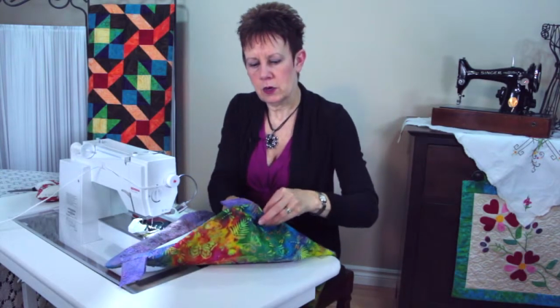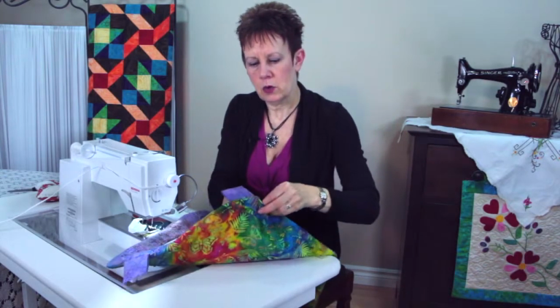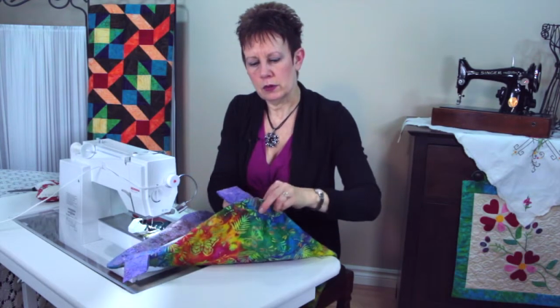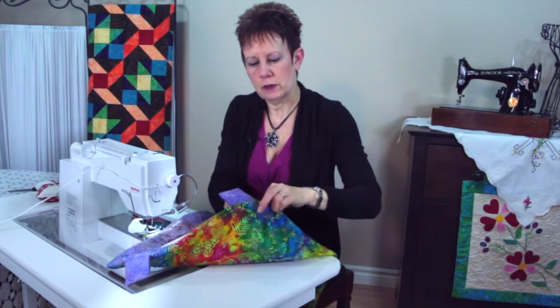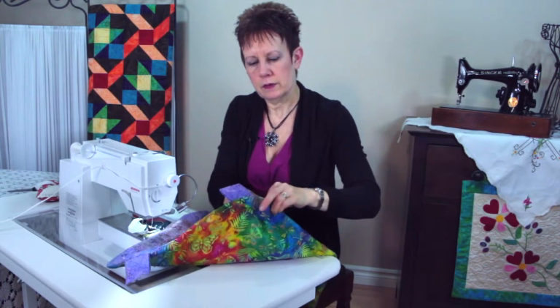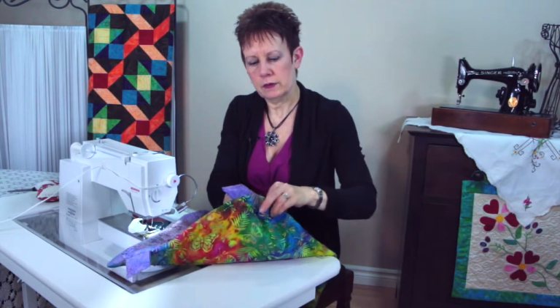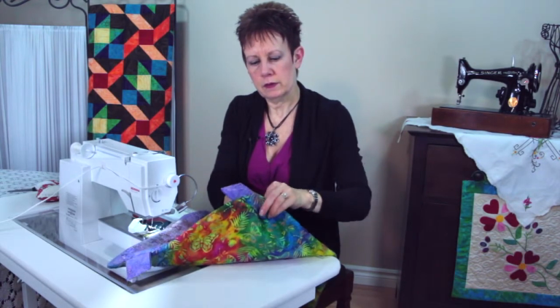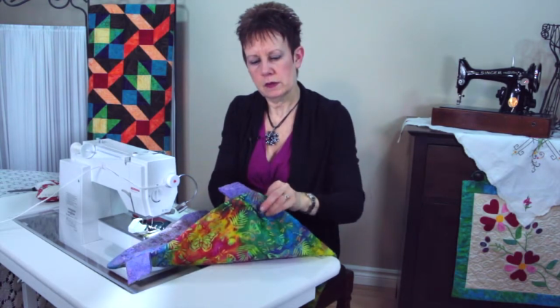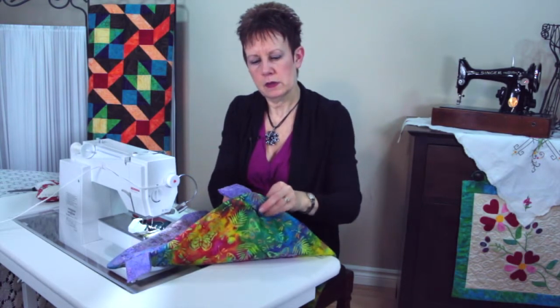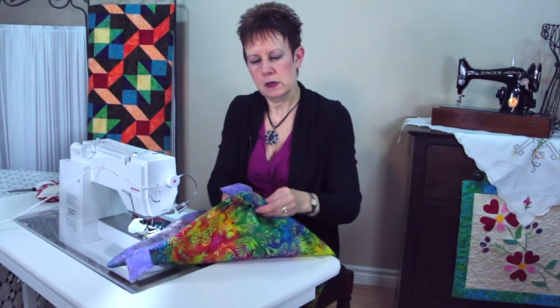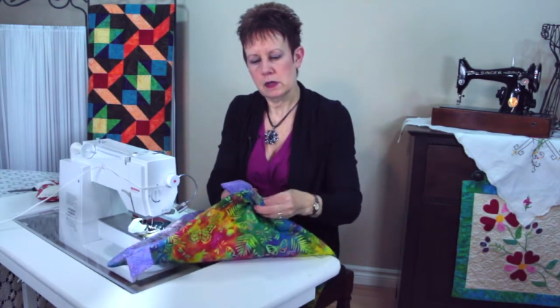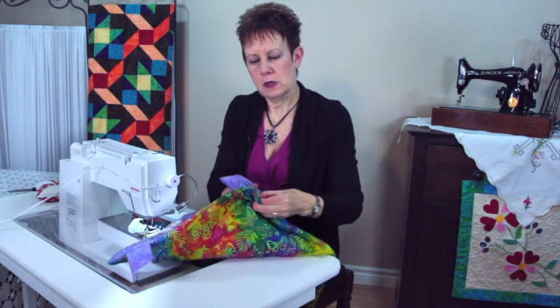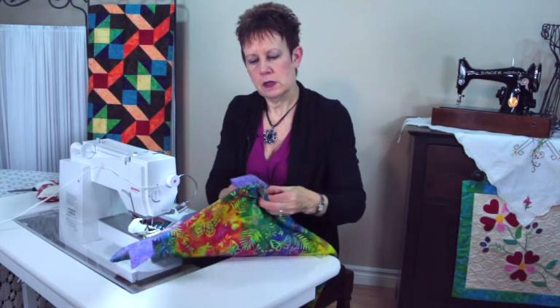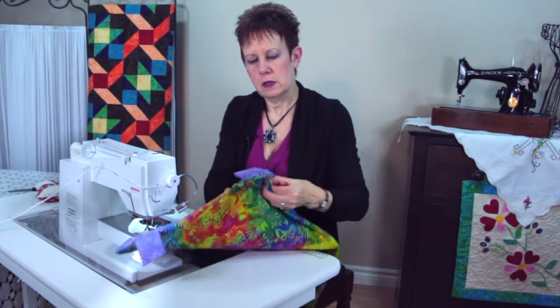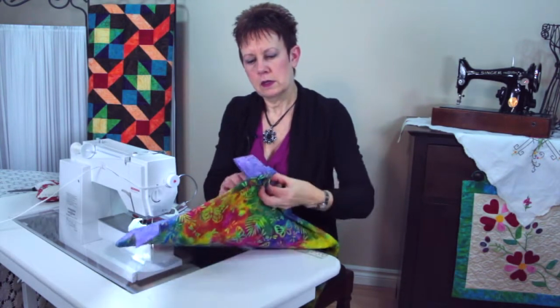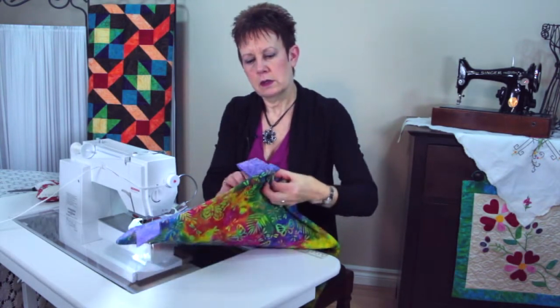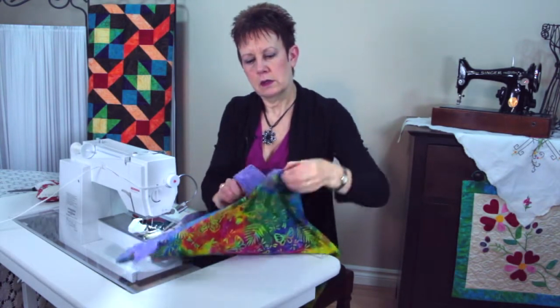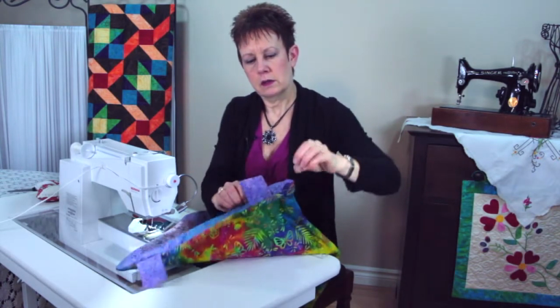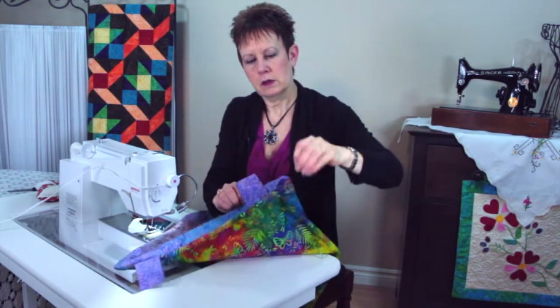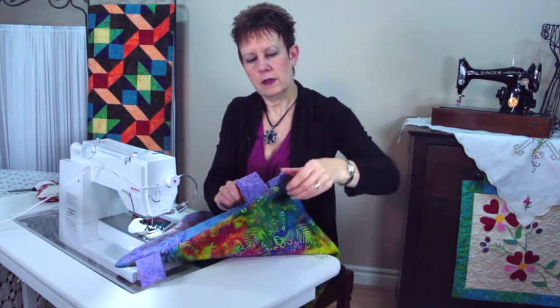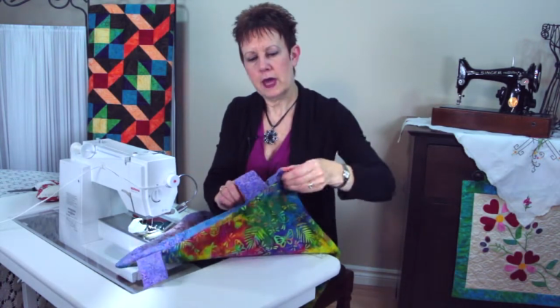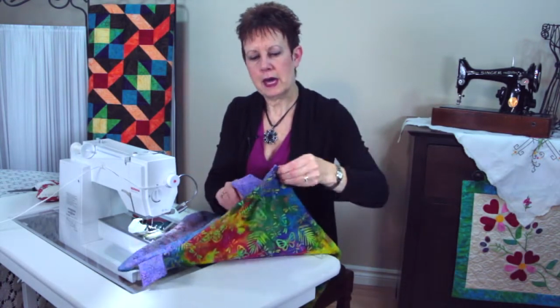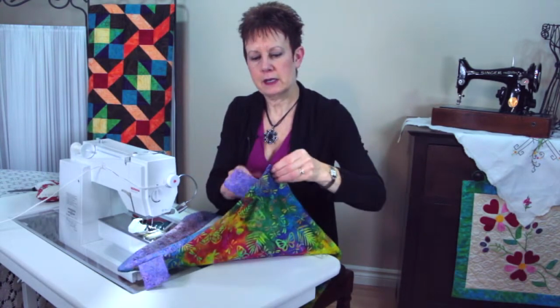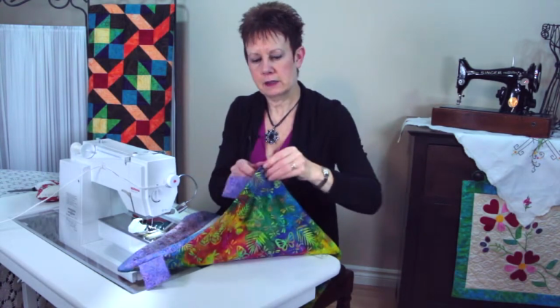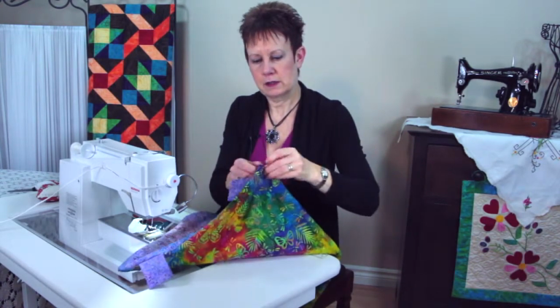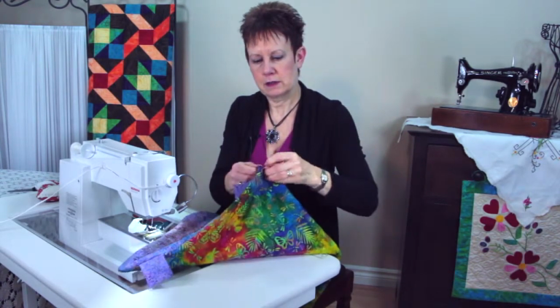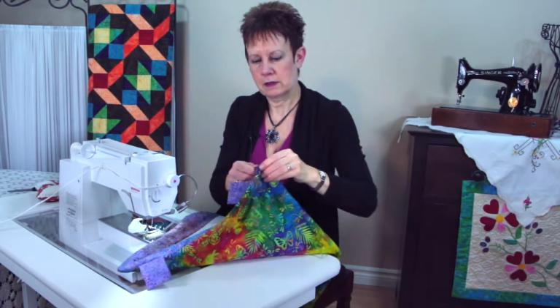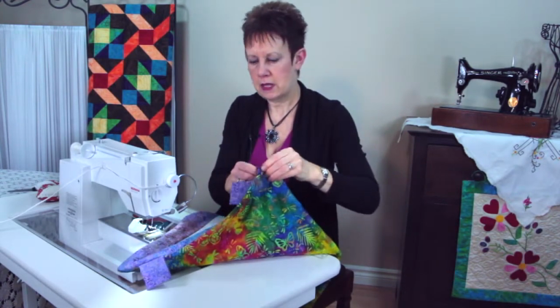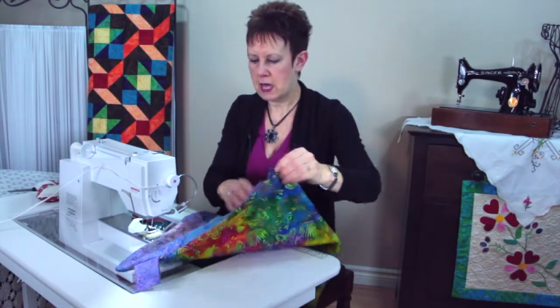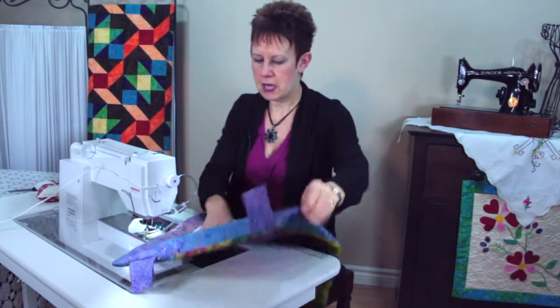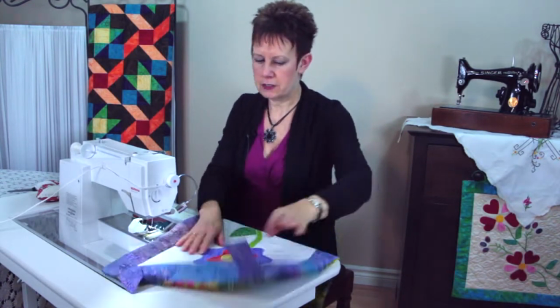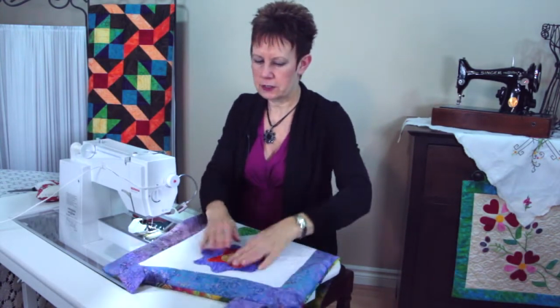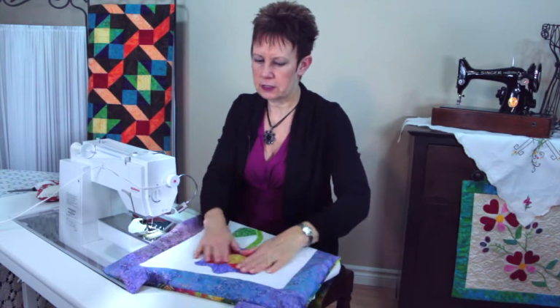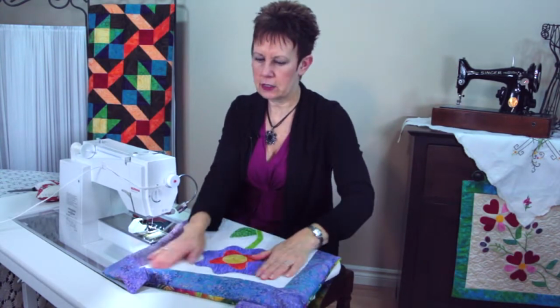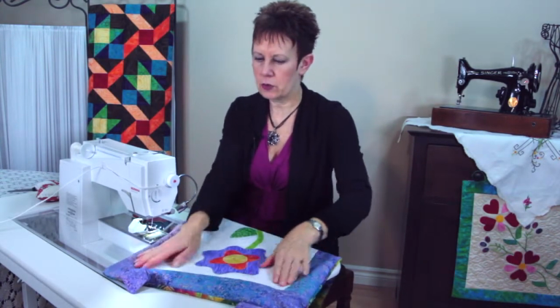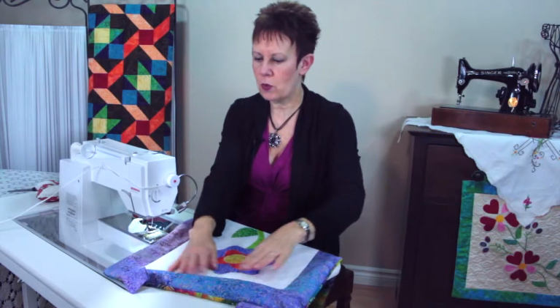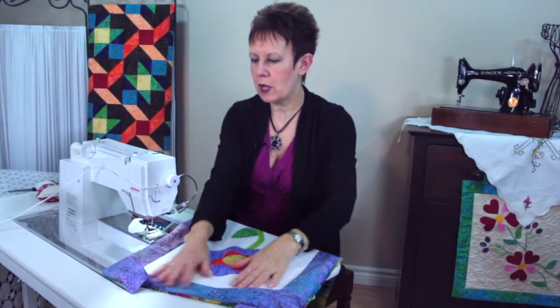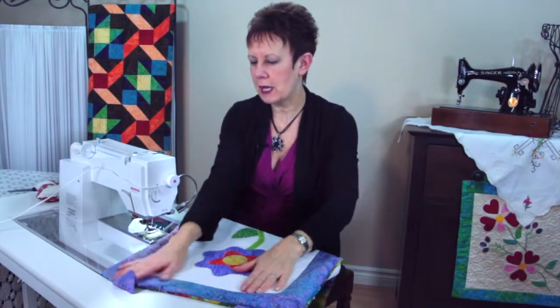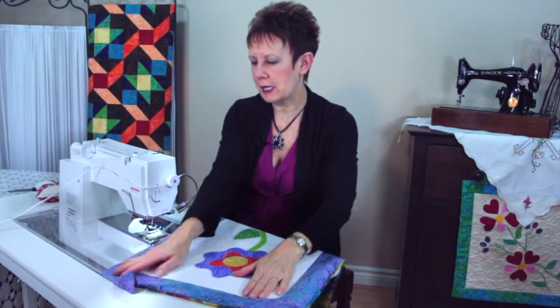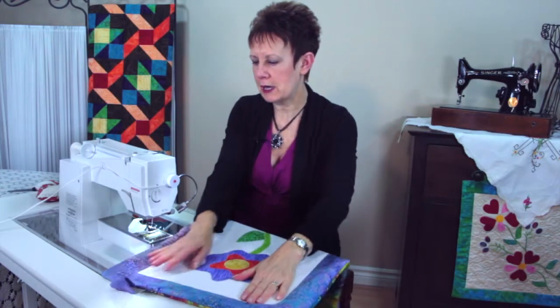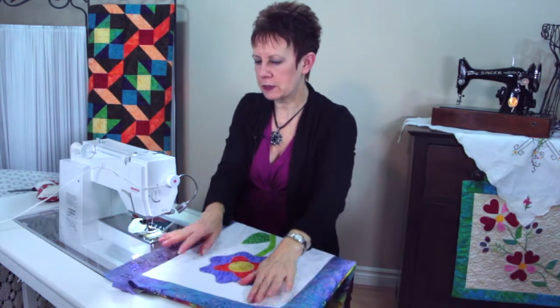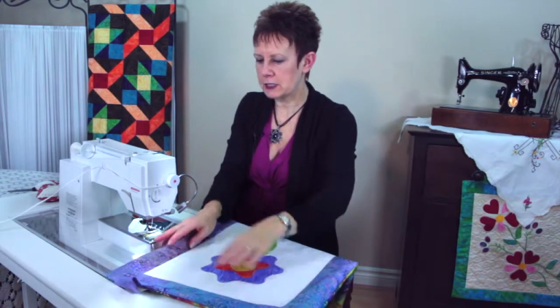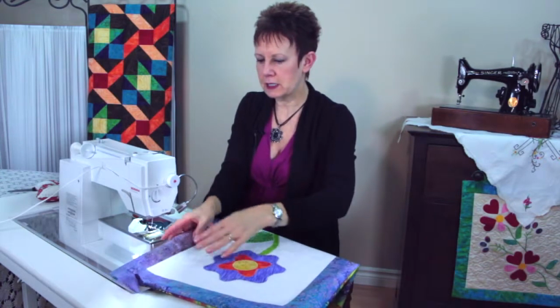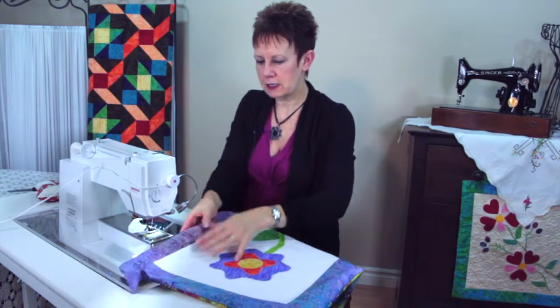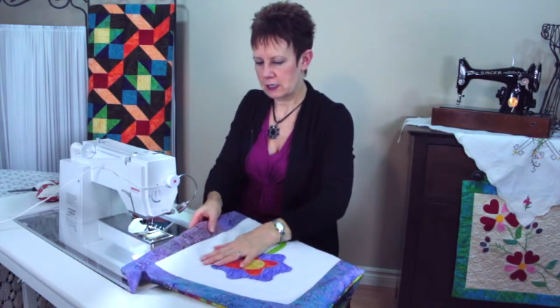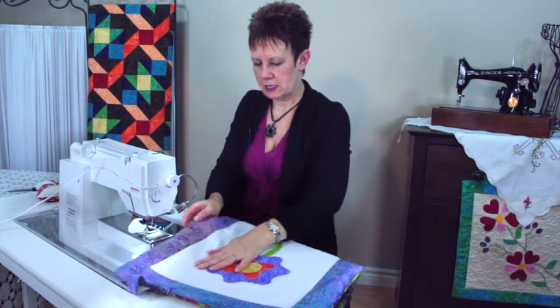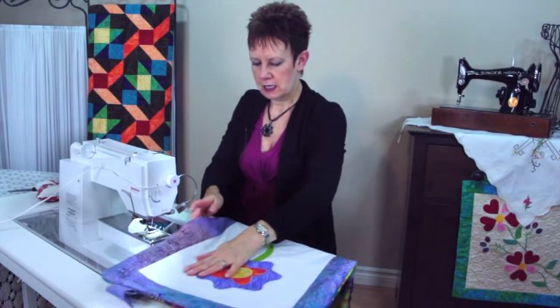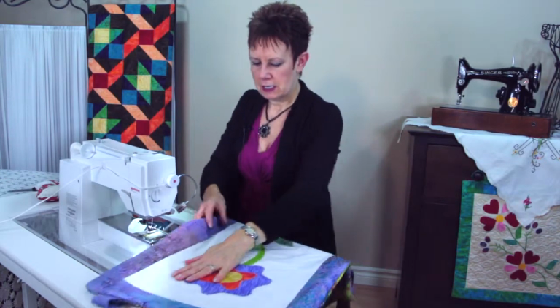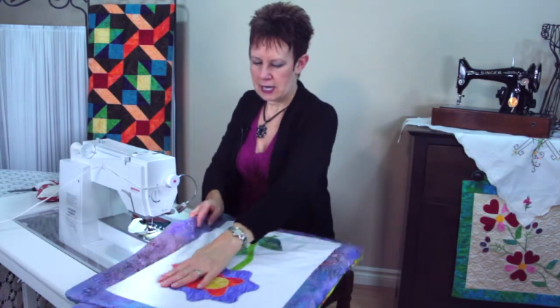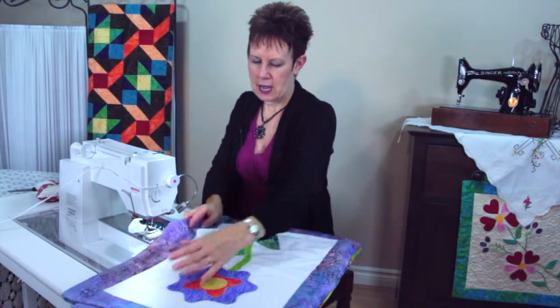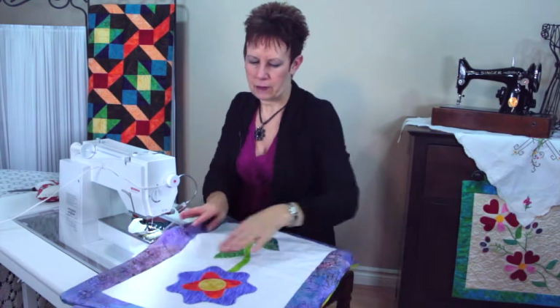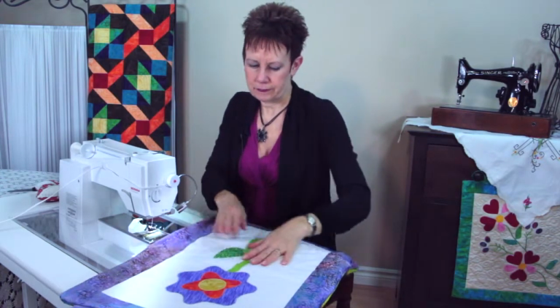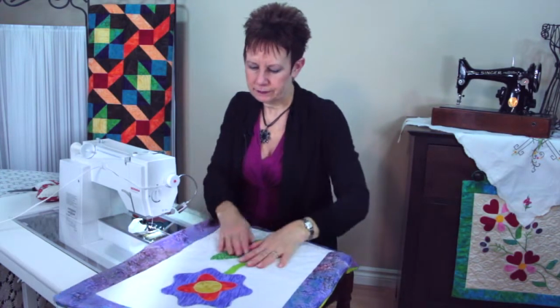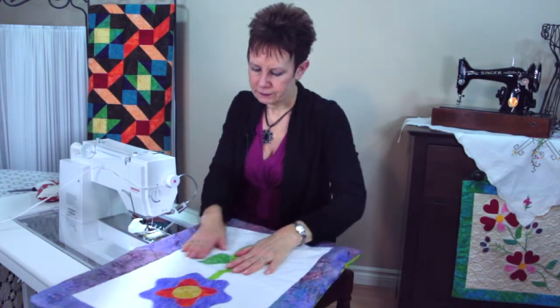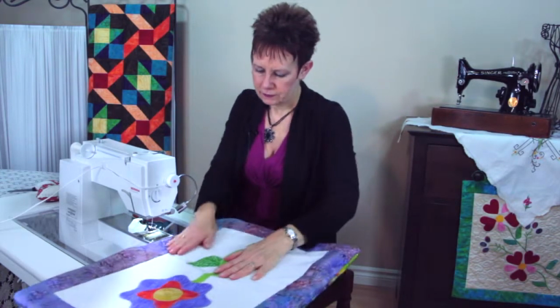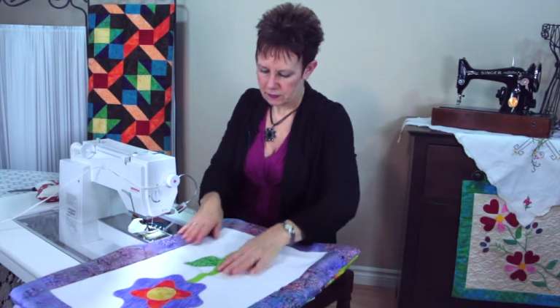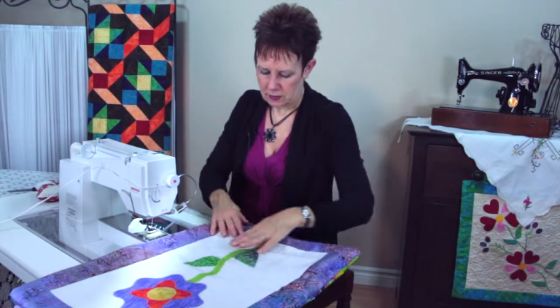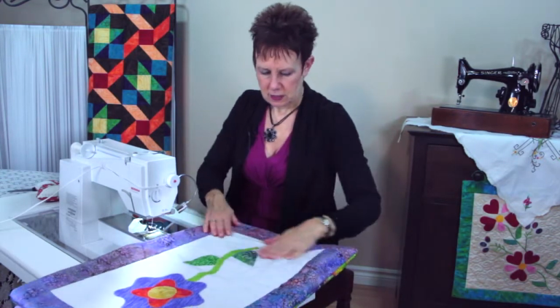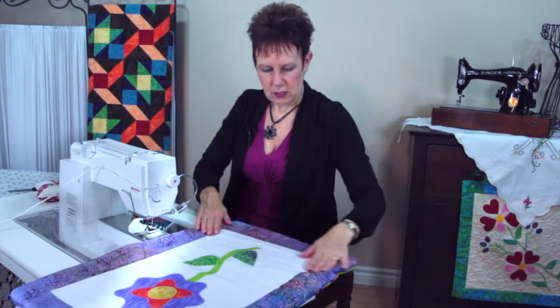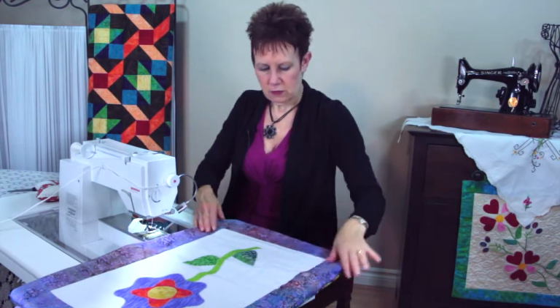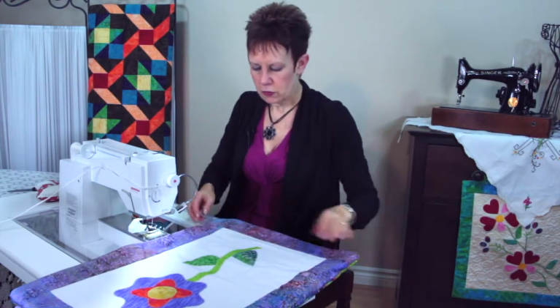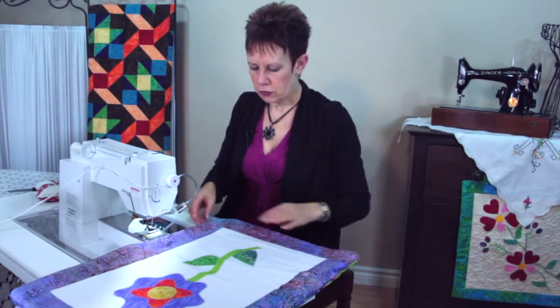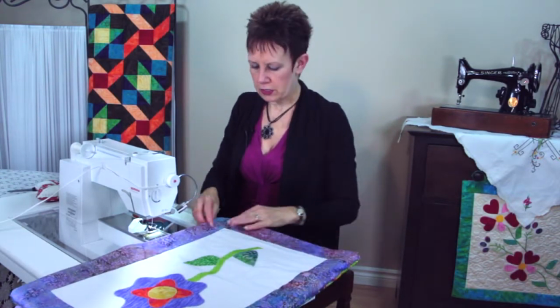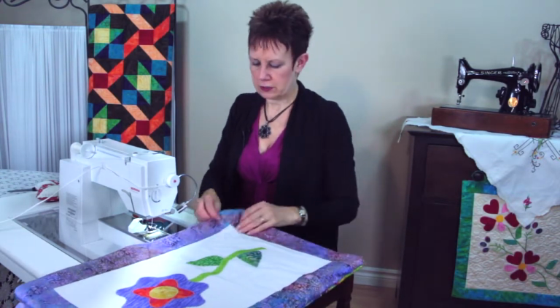Look at that — it's looking like a real wall hanging now, isn't it? A few things.